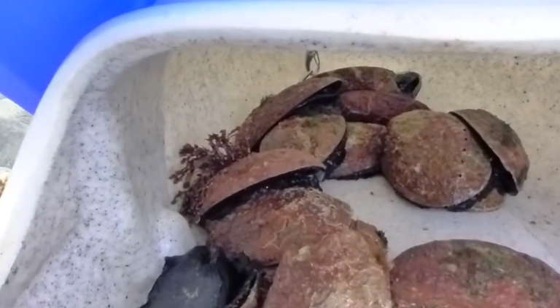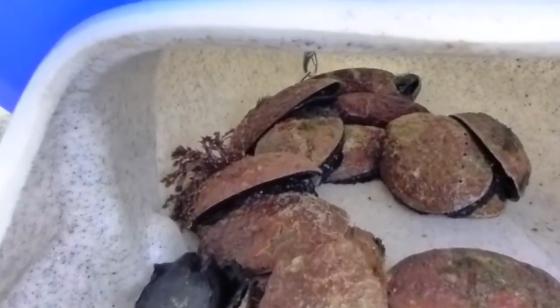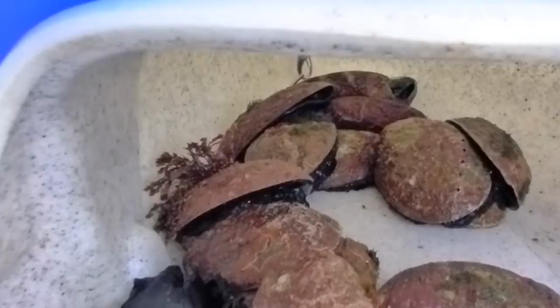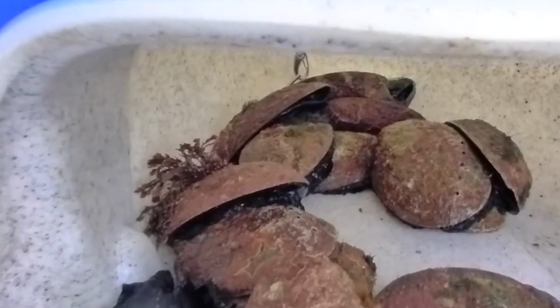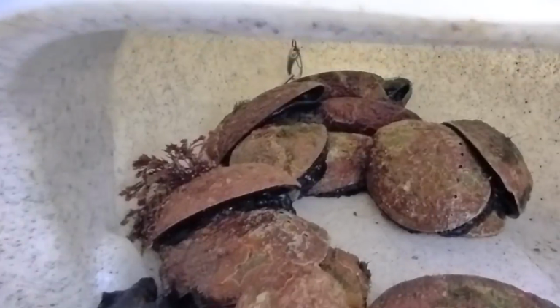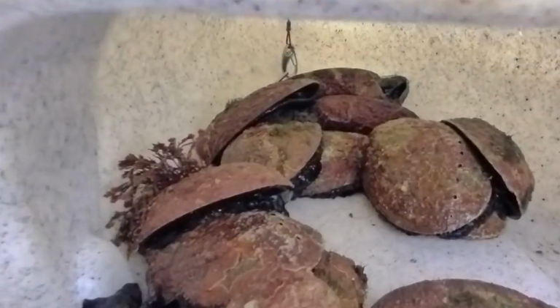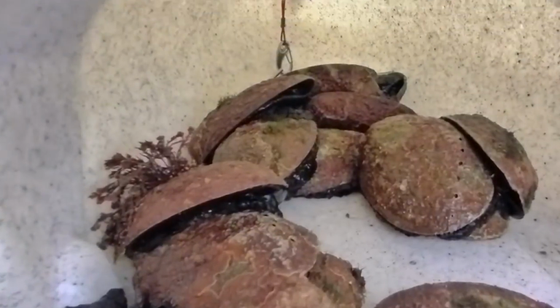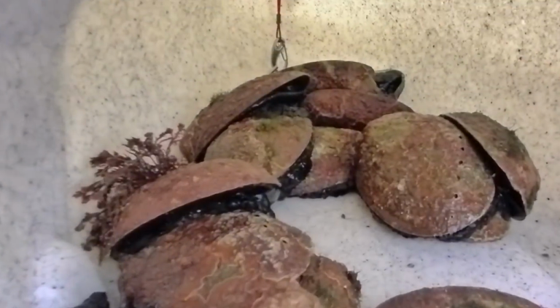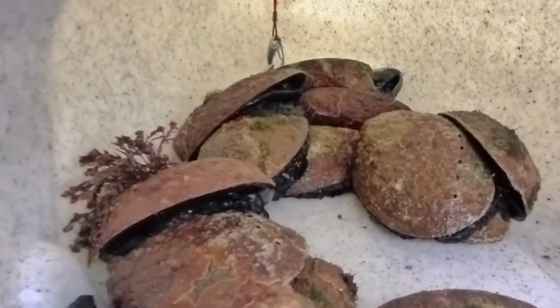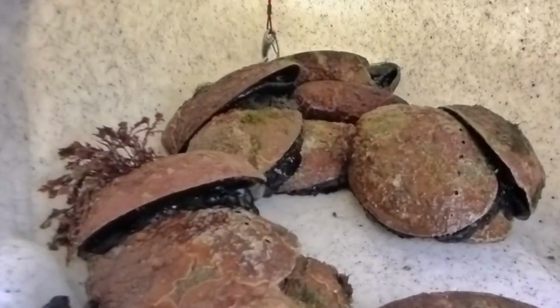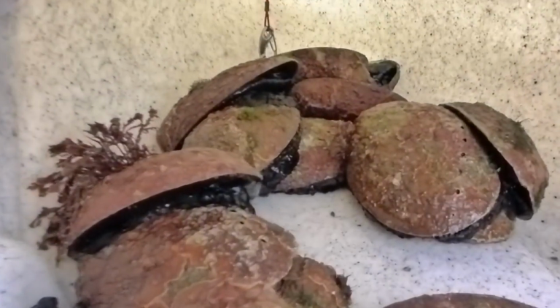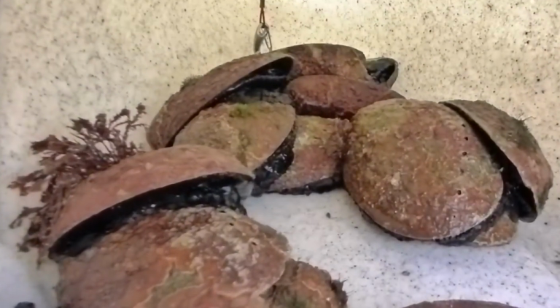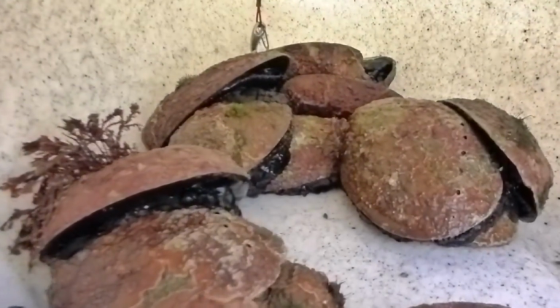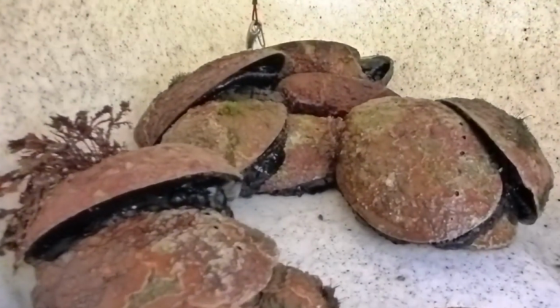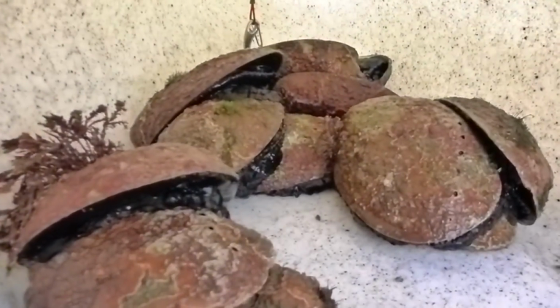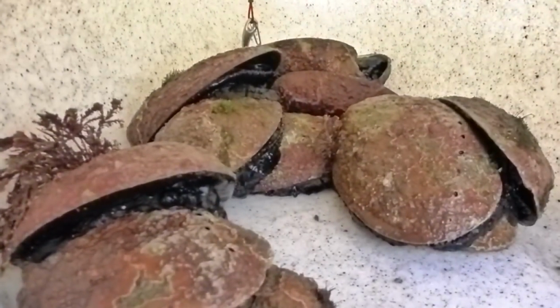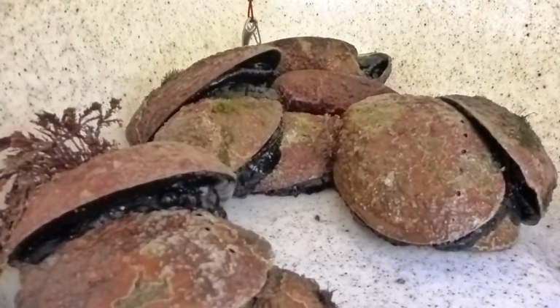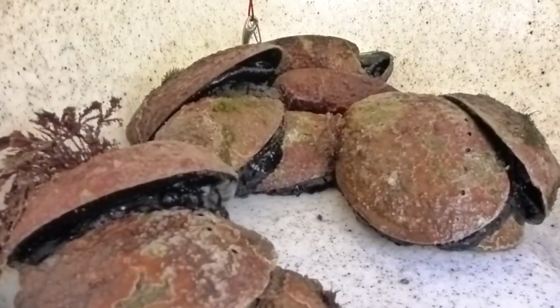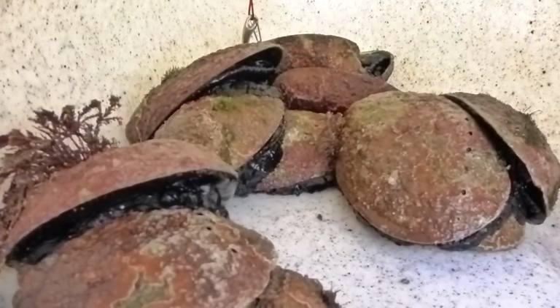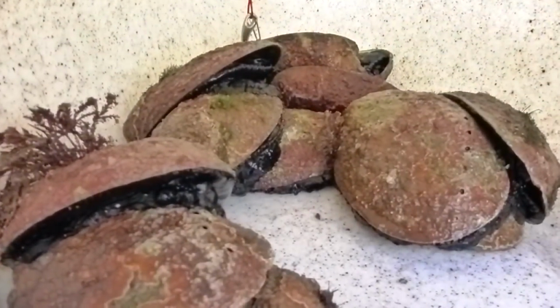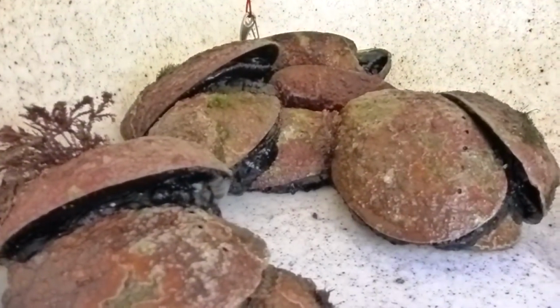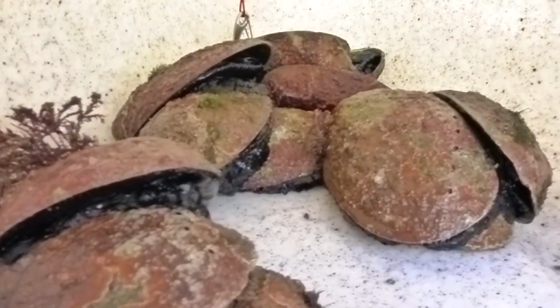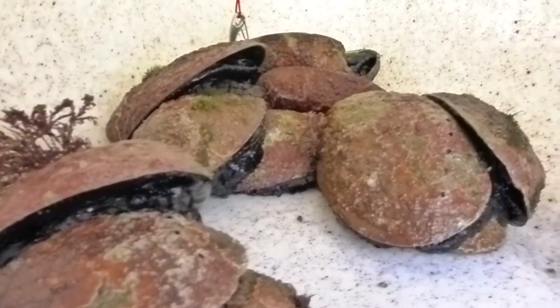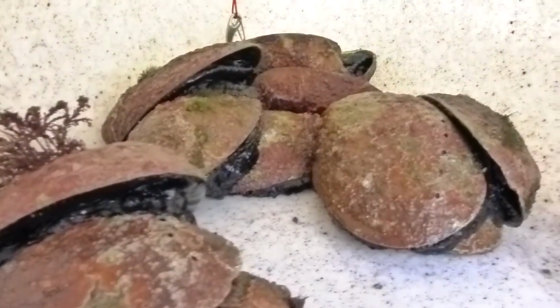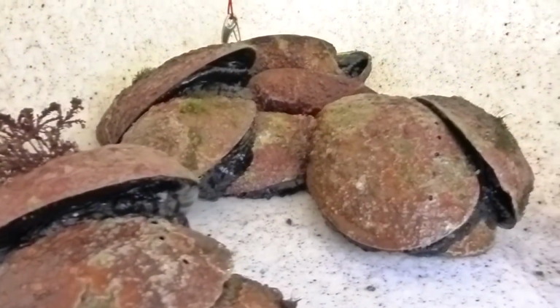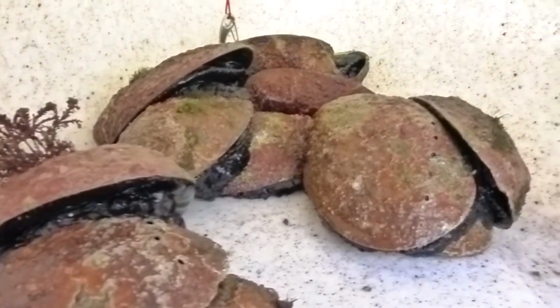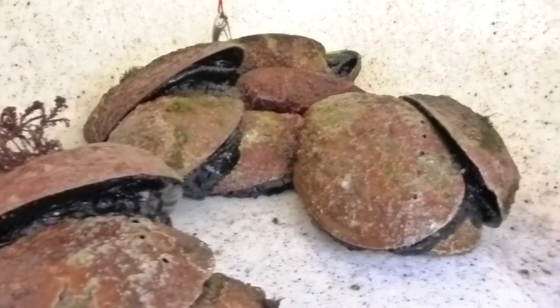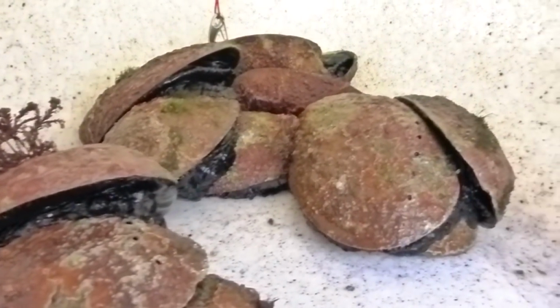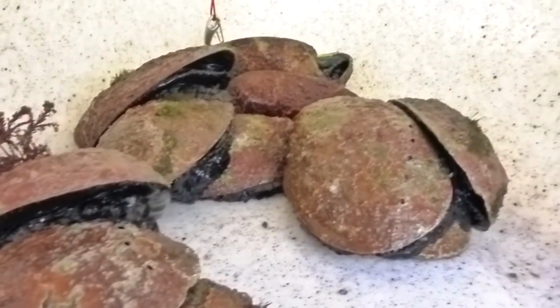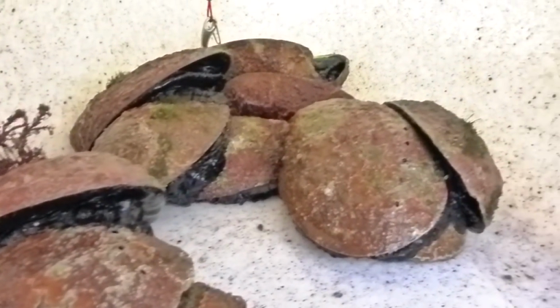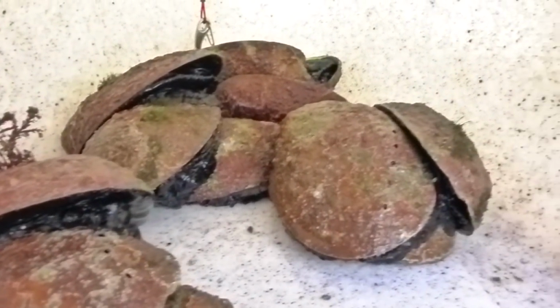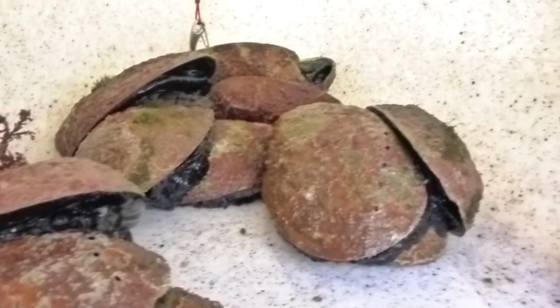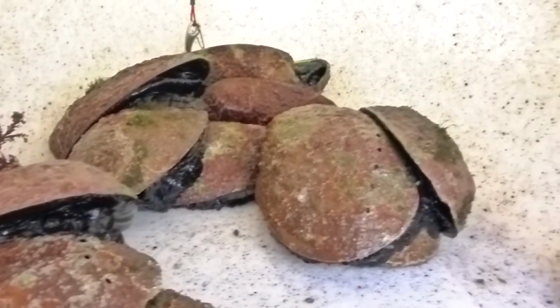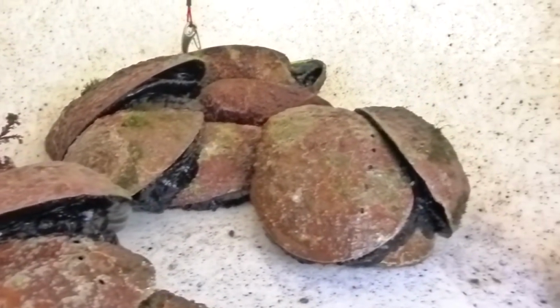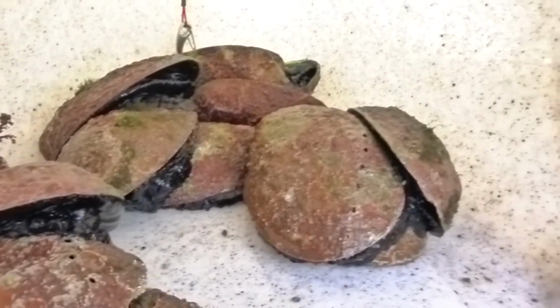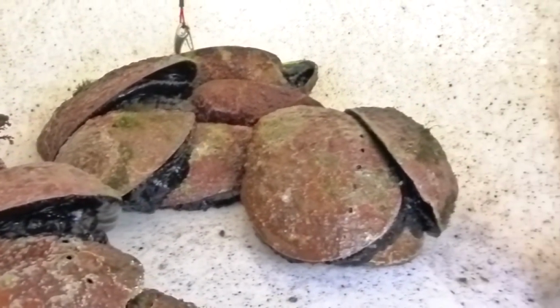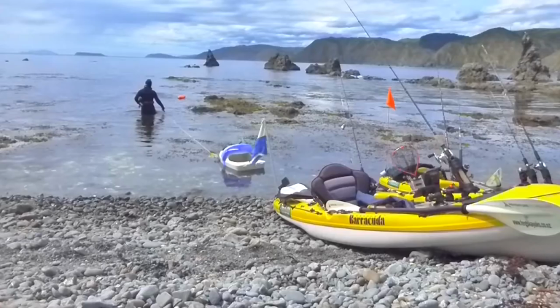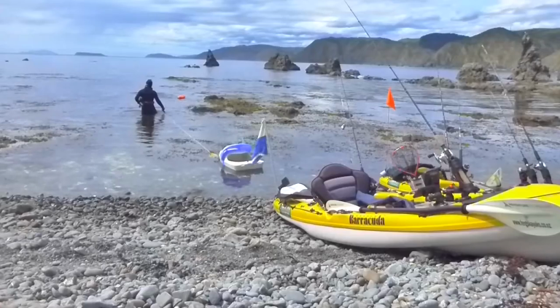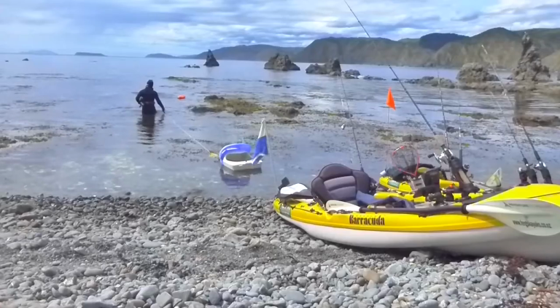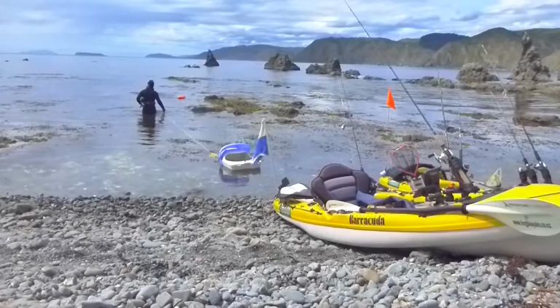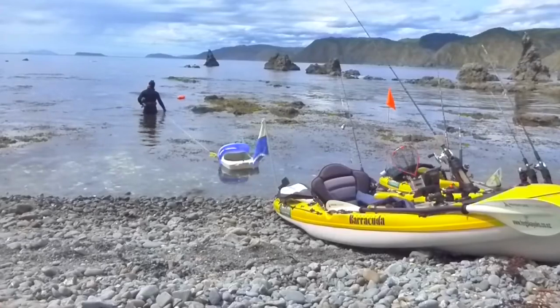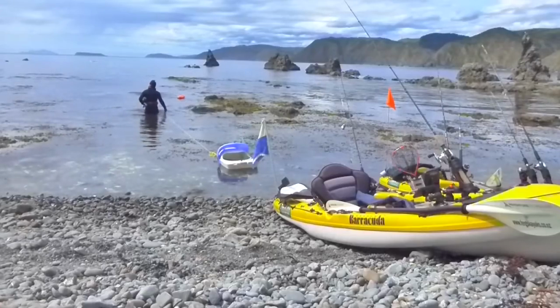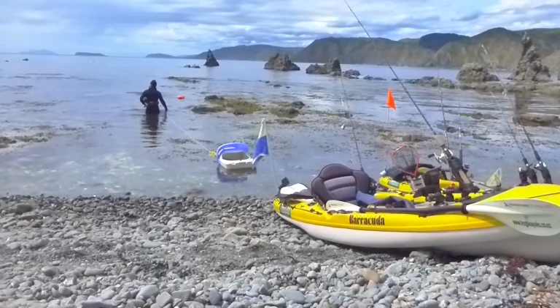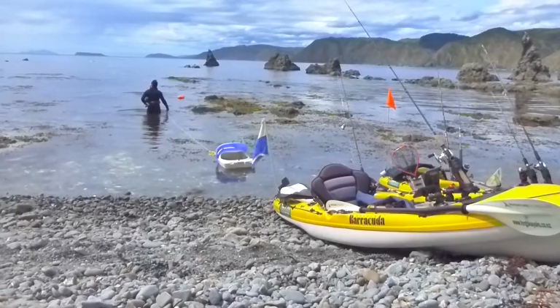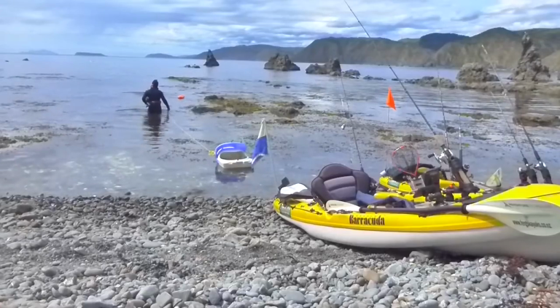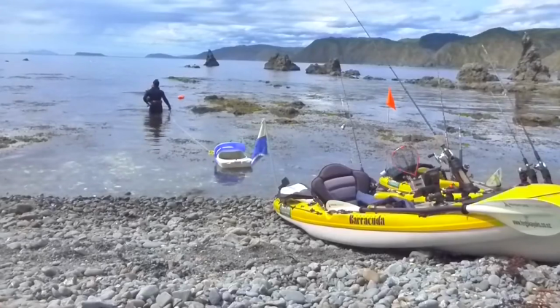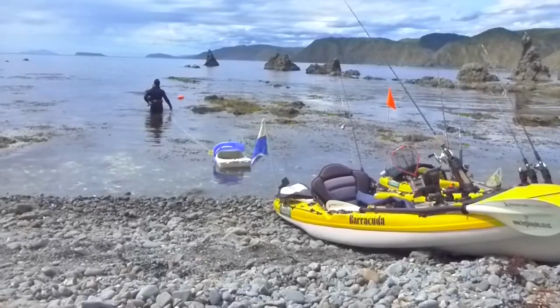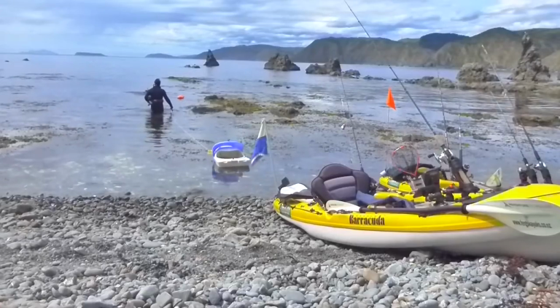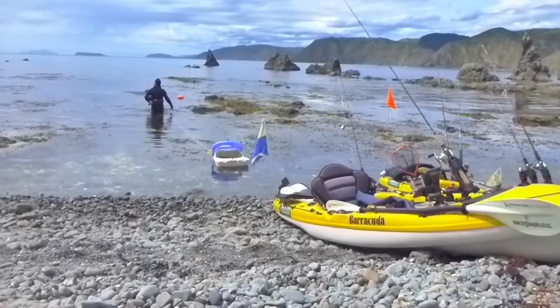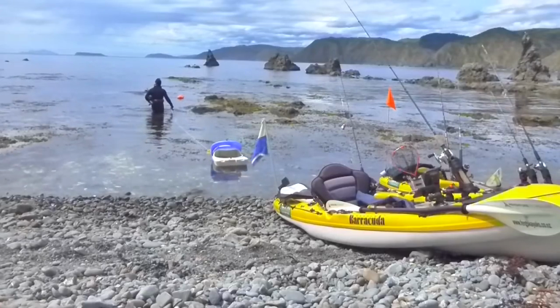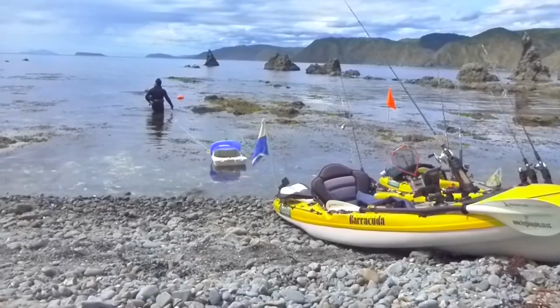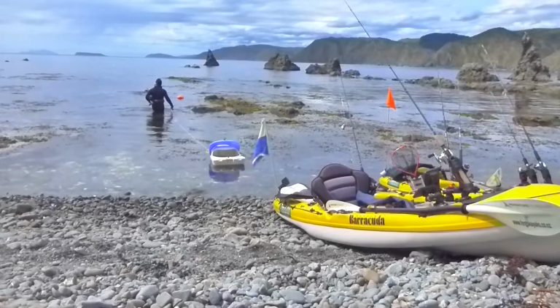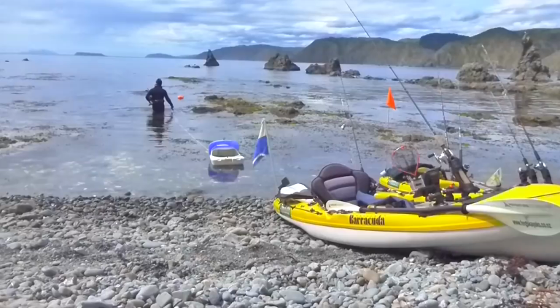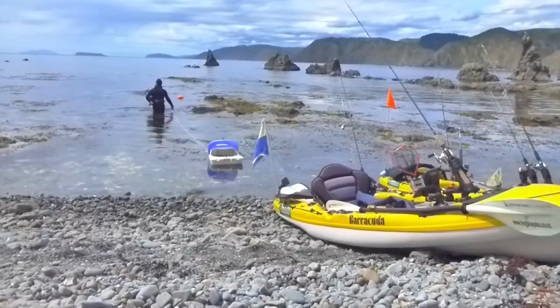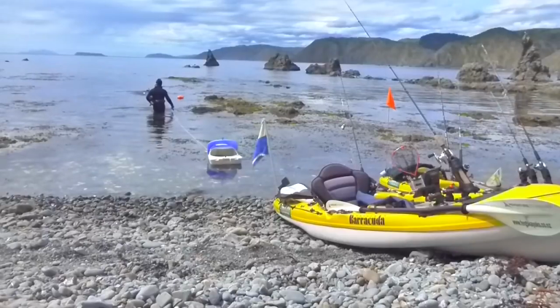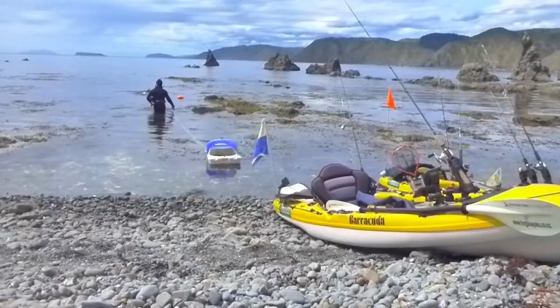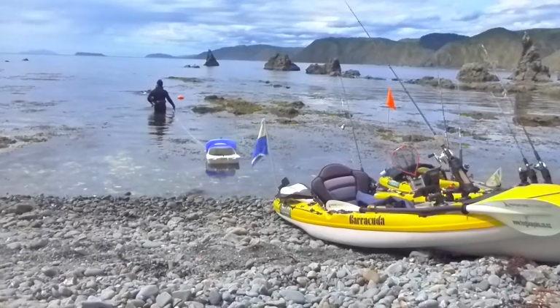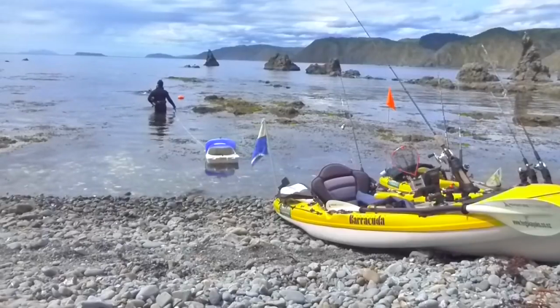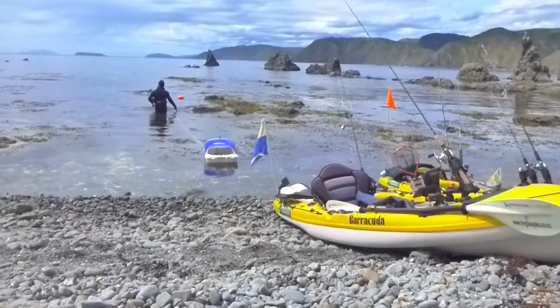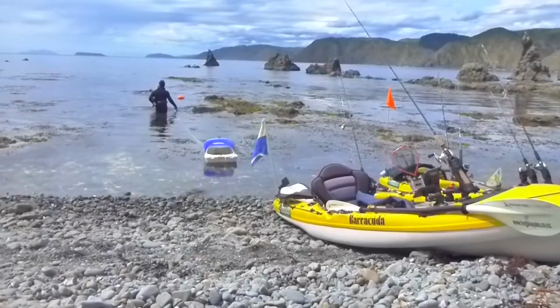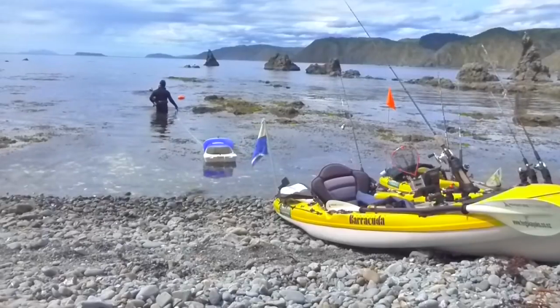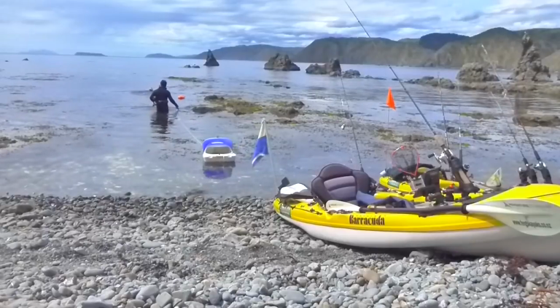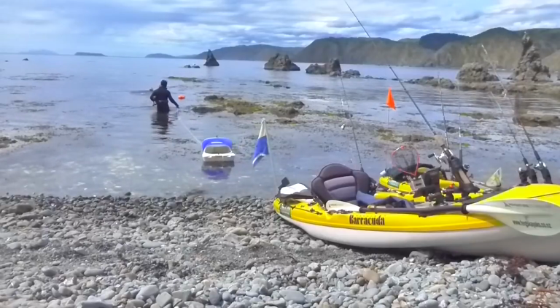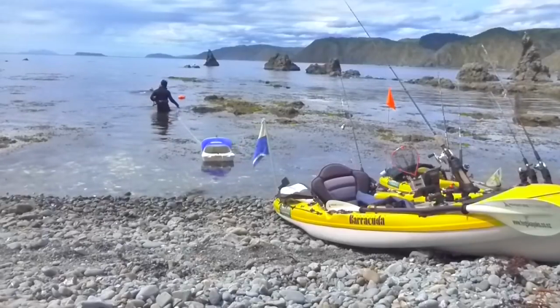On this occasion I've taken it with me for a snorkel, and collected a feed of pāua — or abalone, to my international viewers.